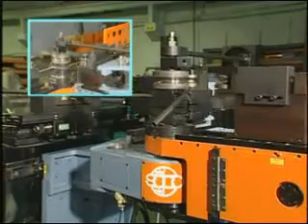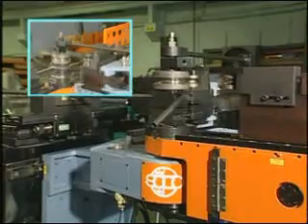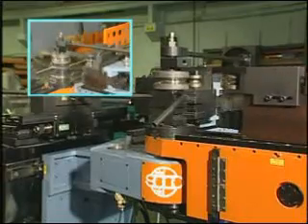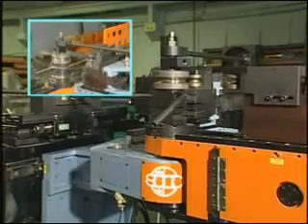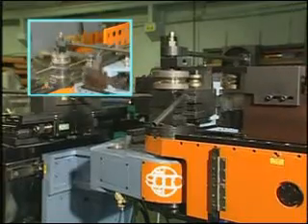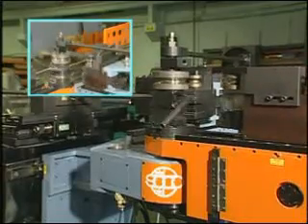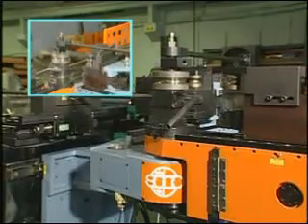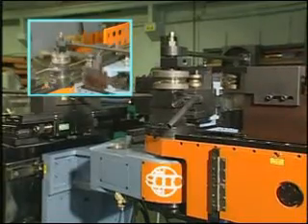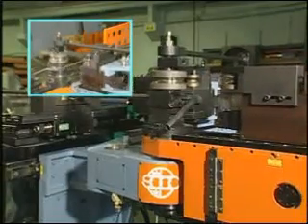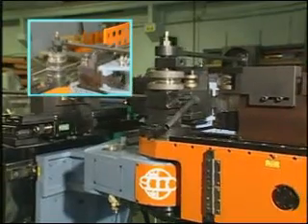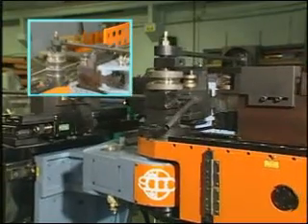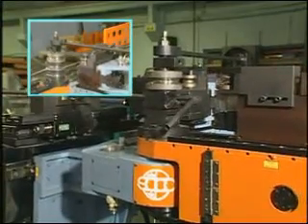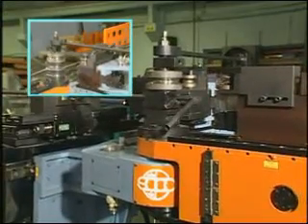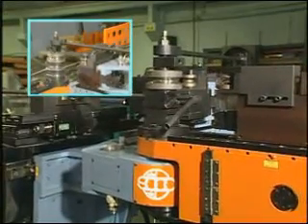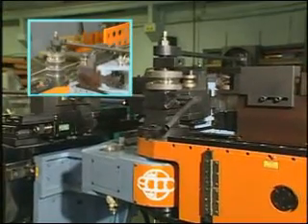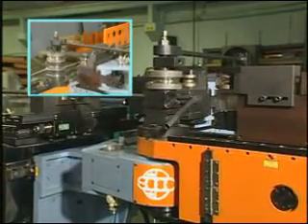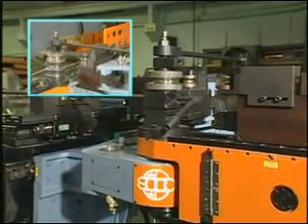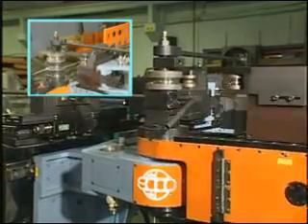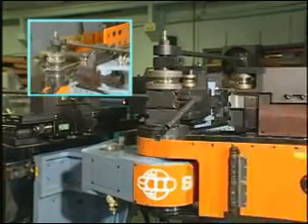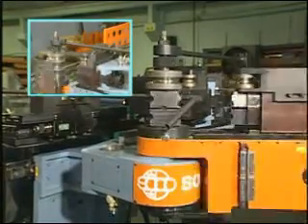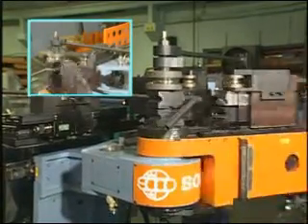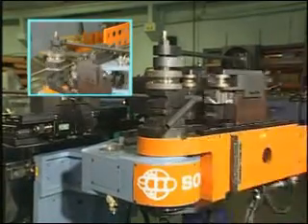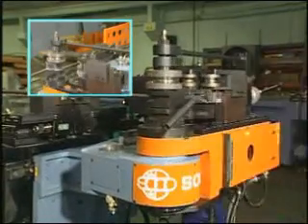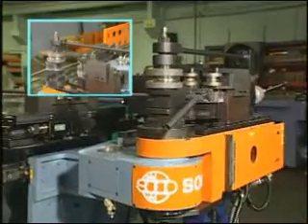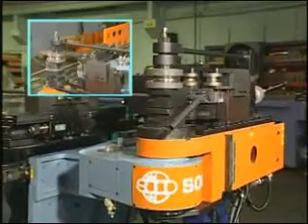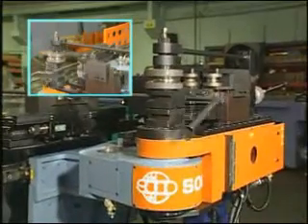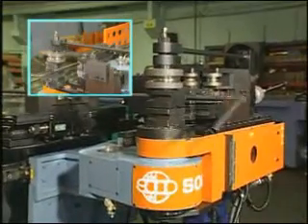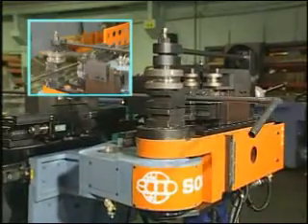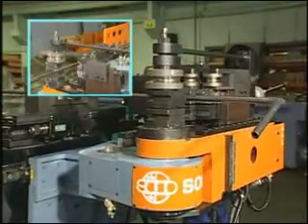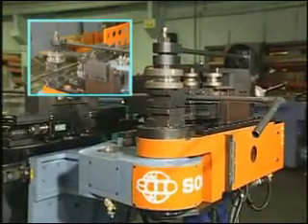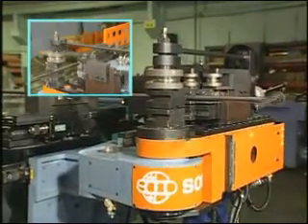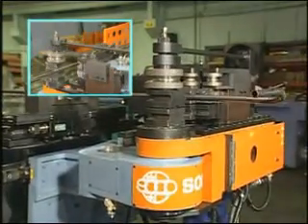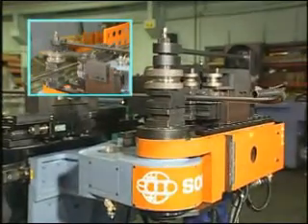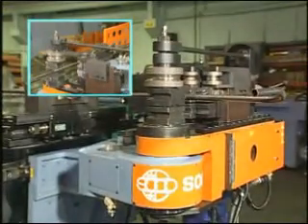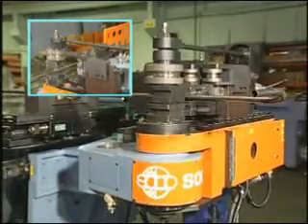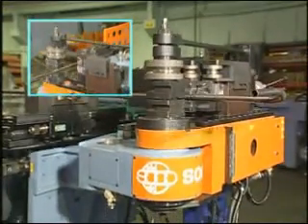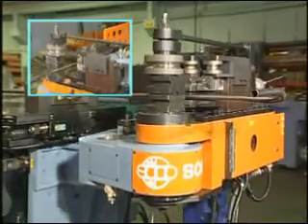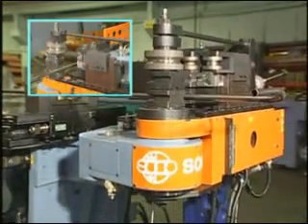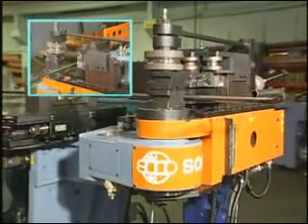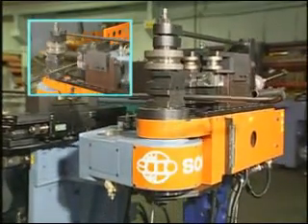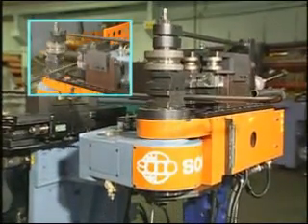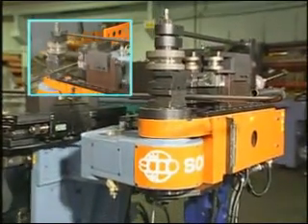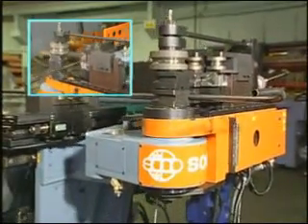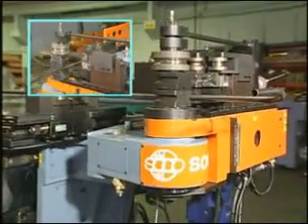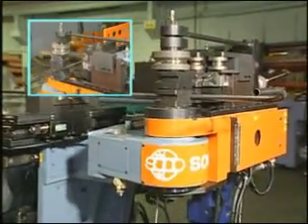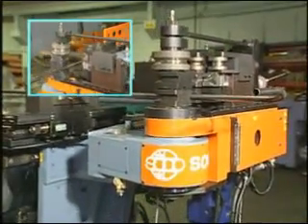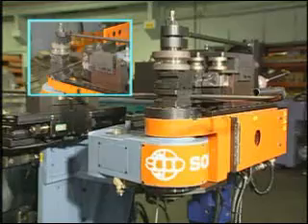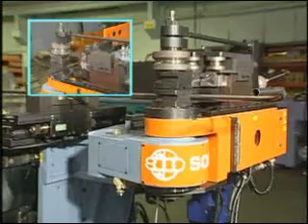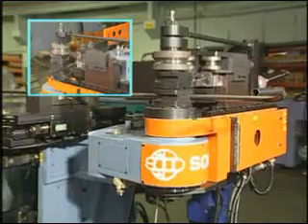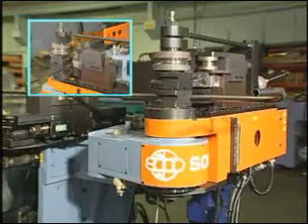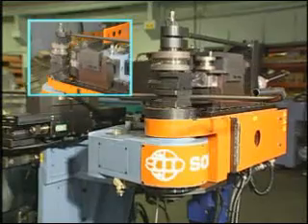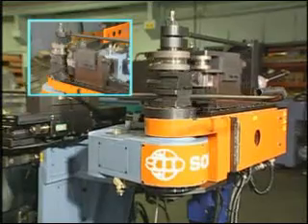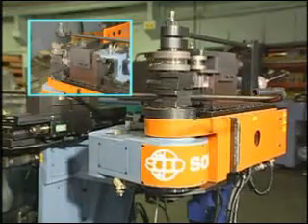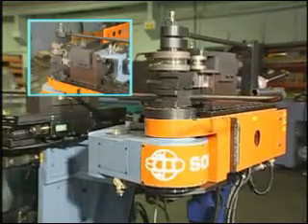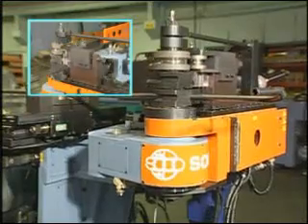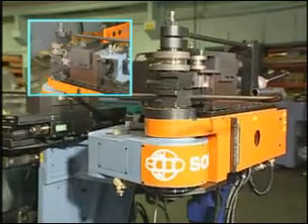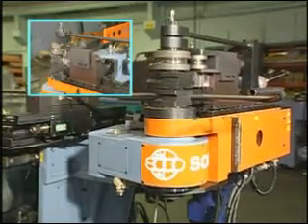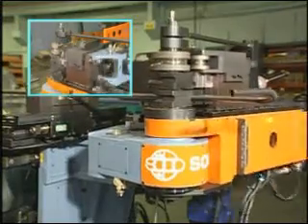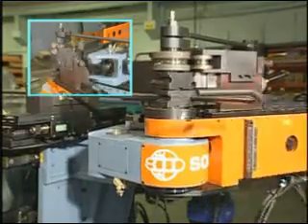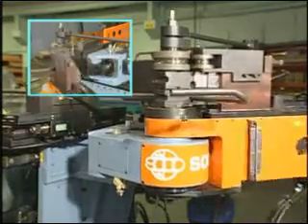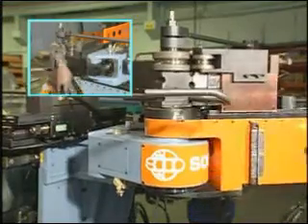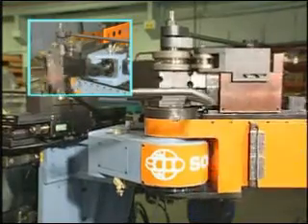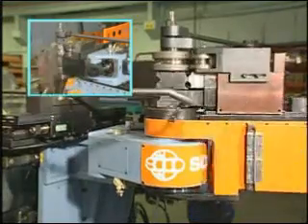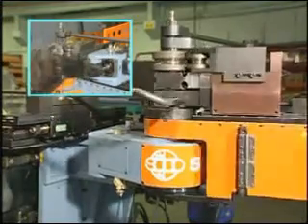The 4 axes of the machine — bending, turning, feeding, and head moving — are all driven by electro servo motors.